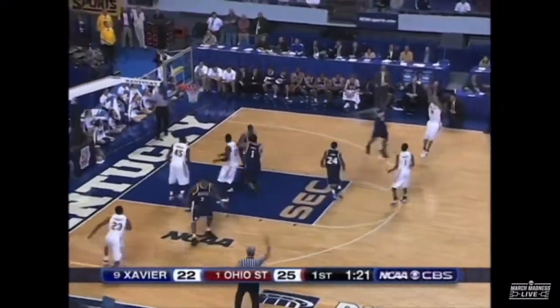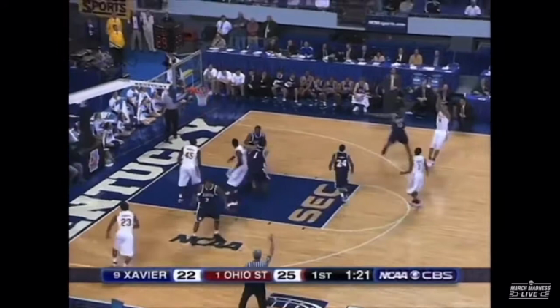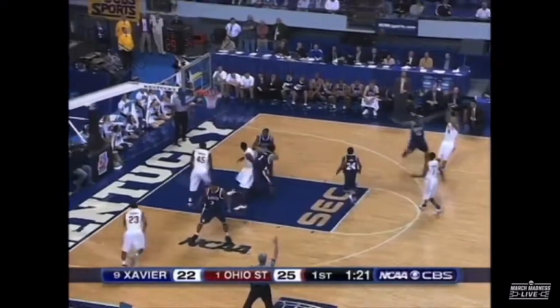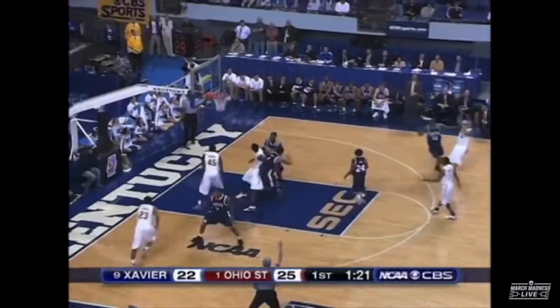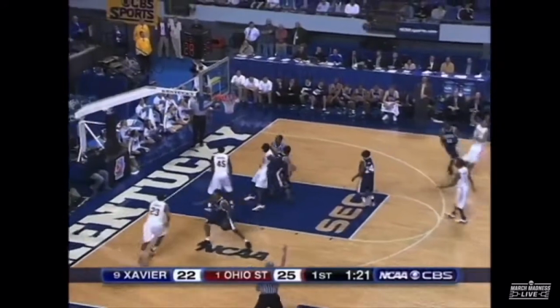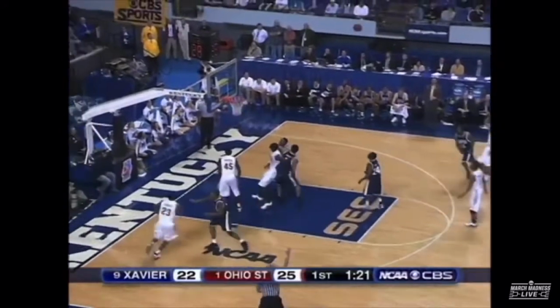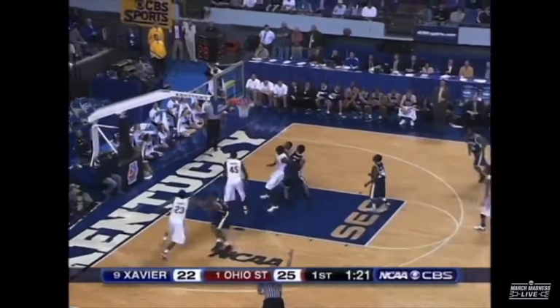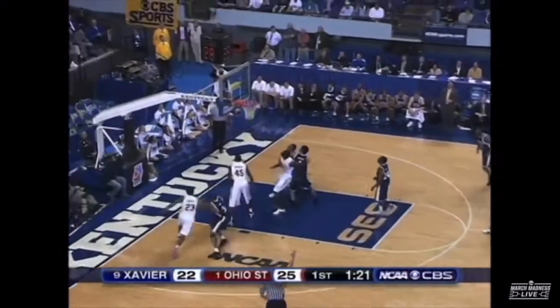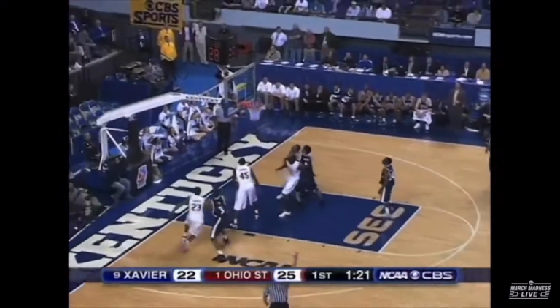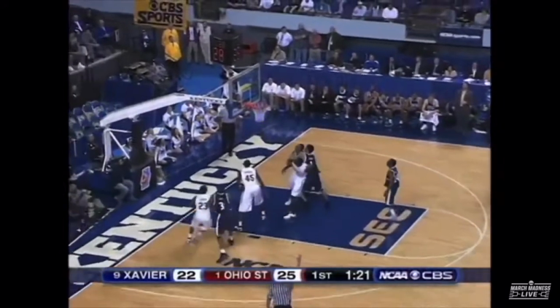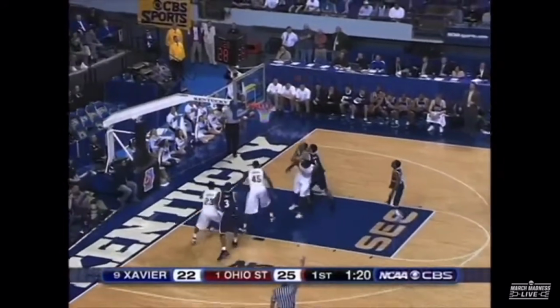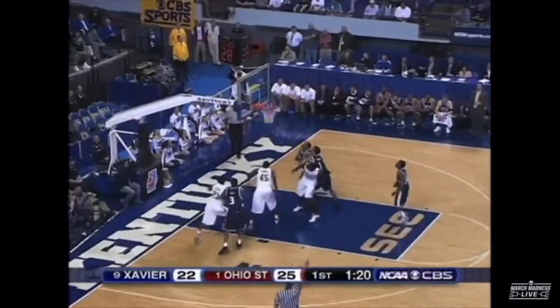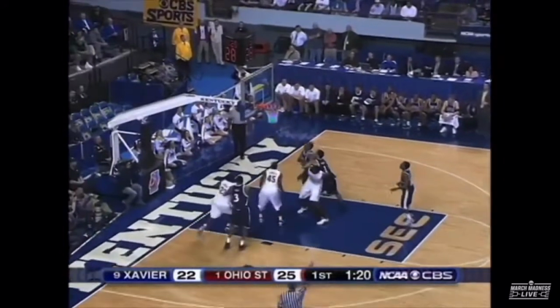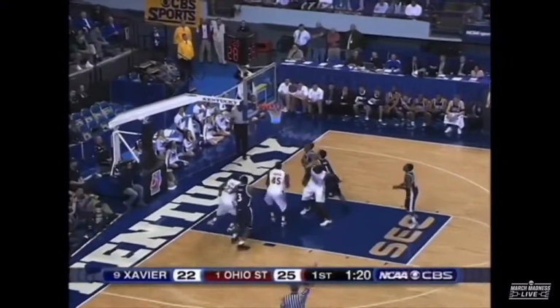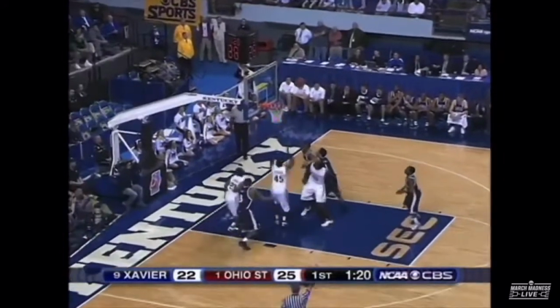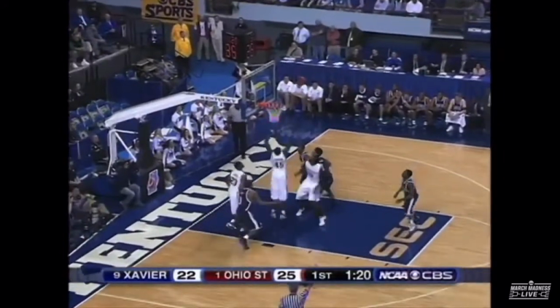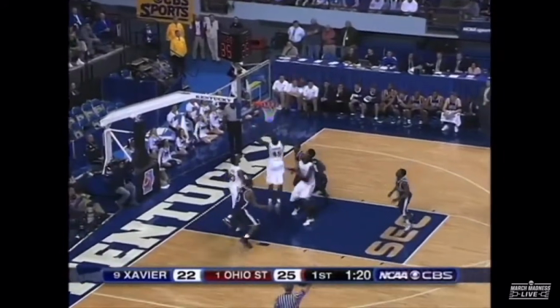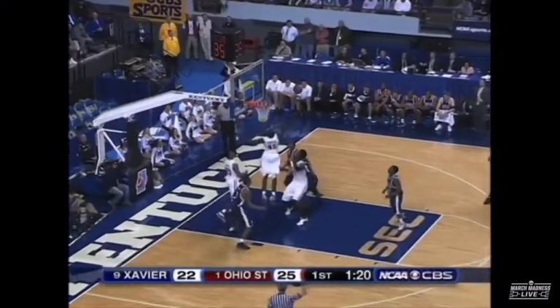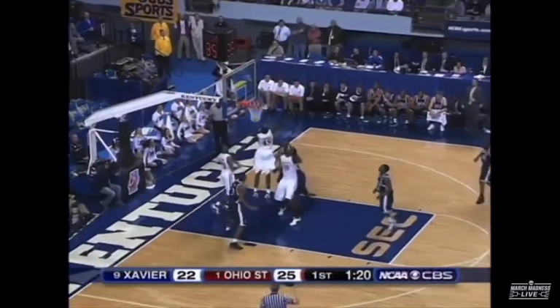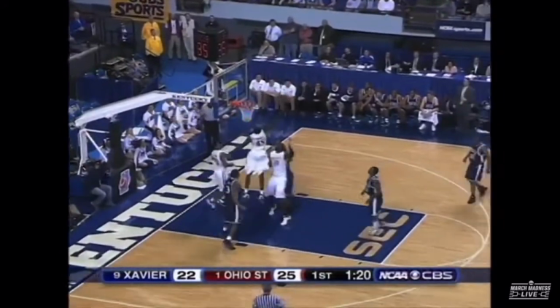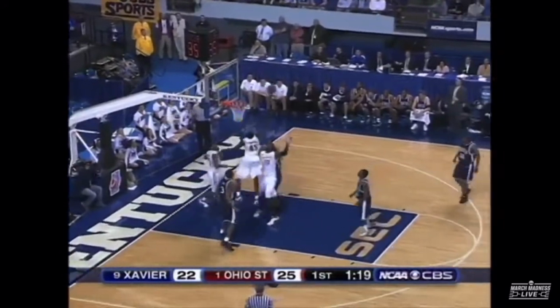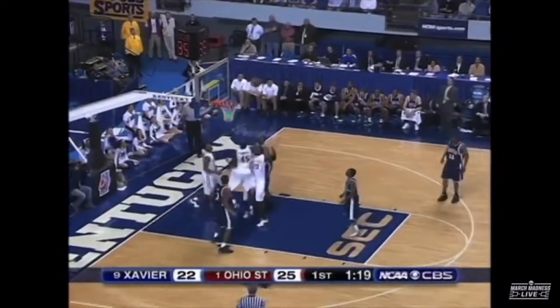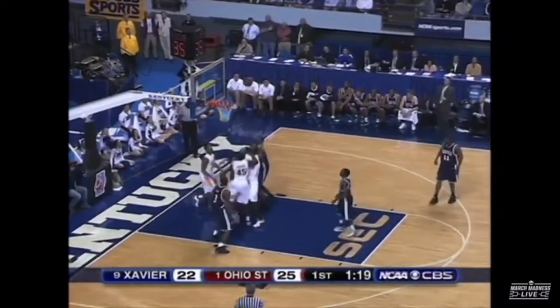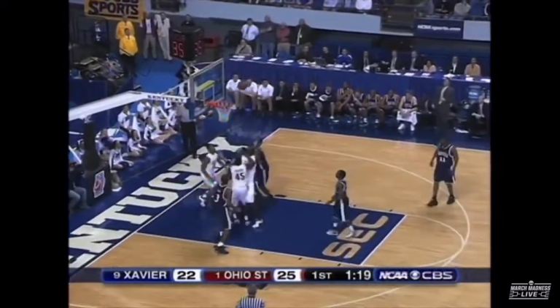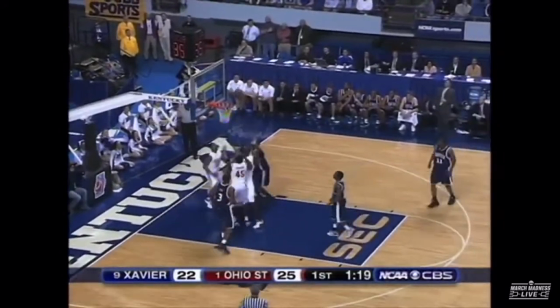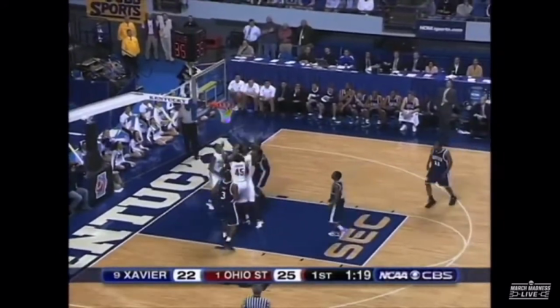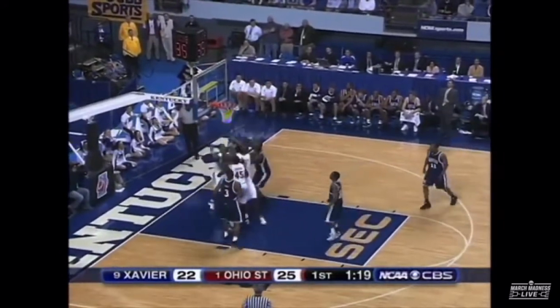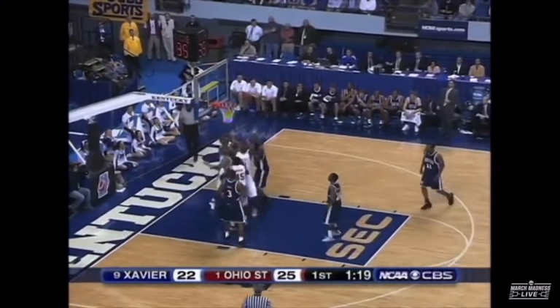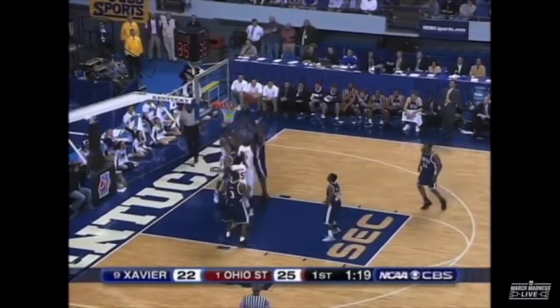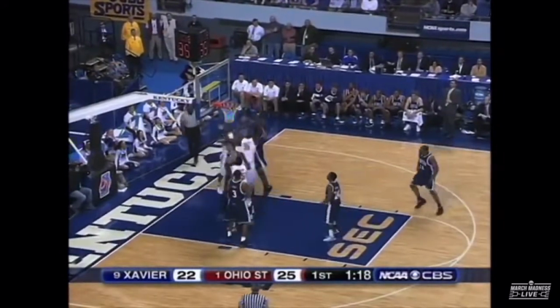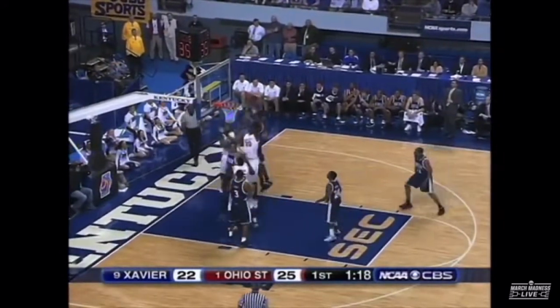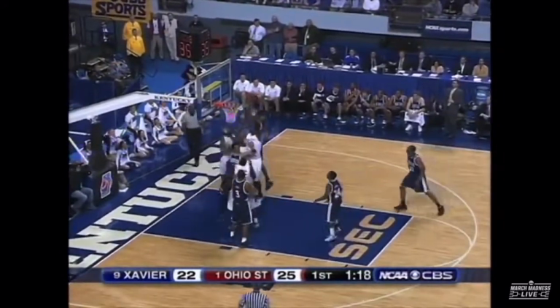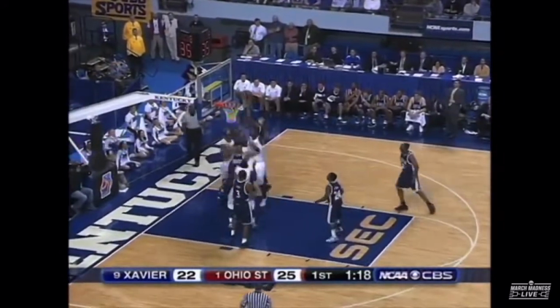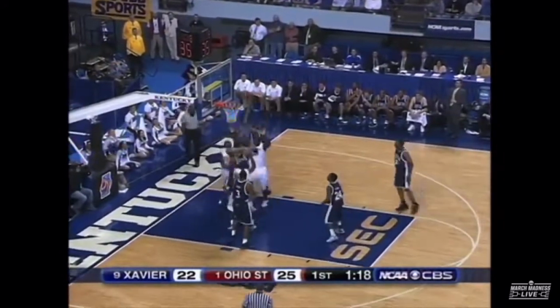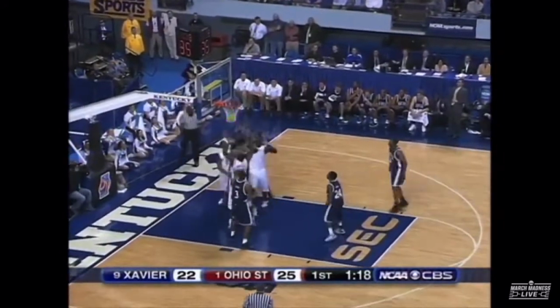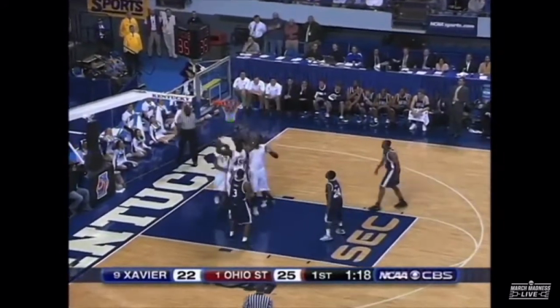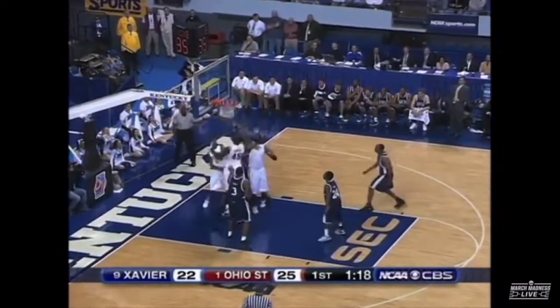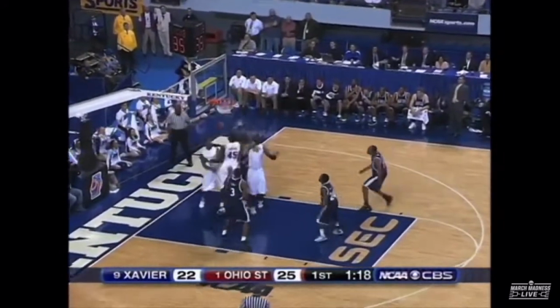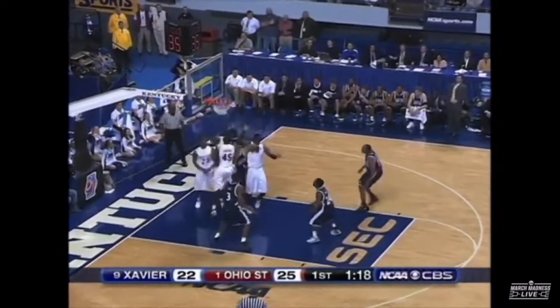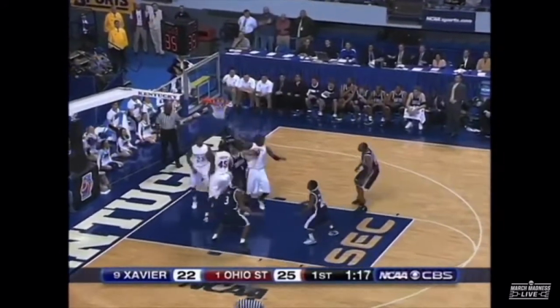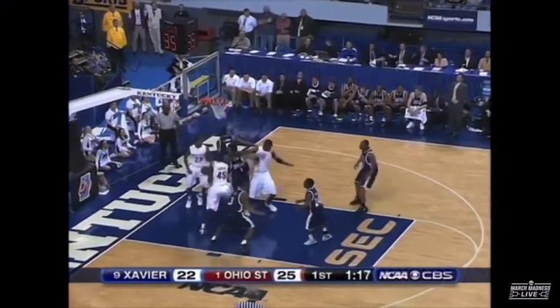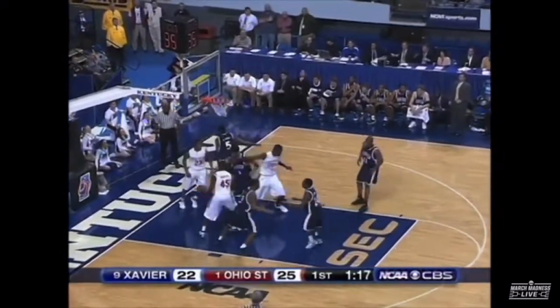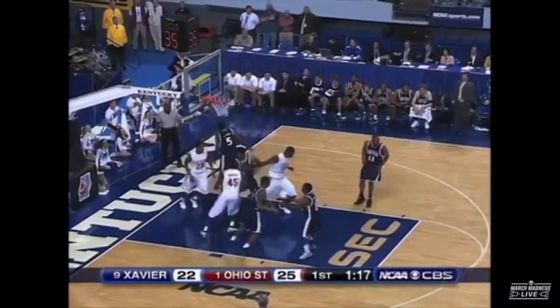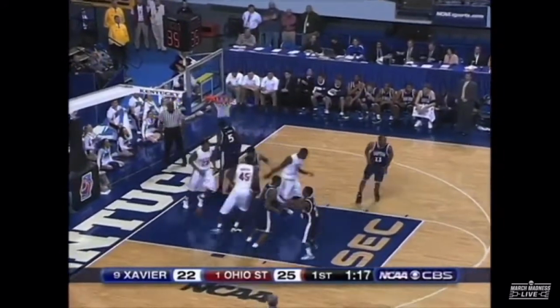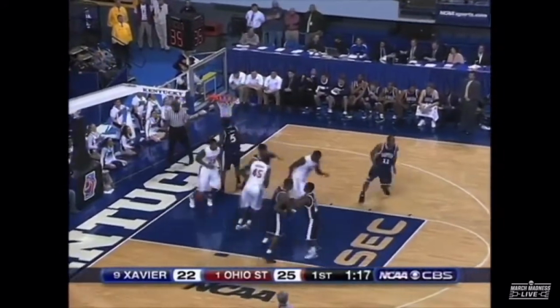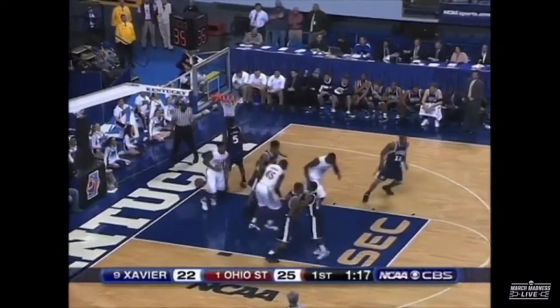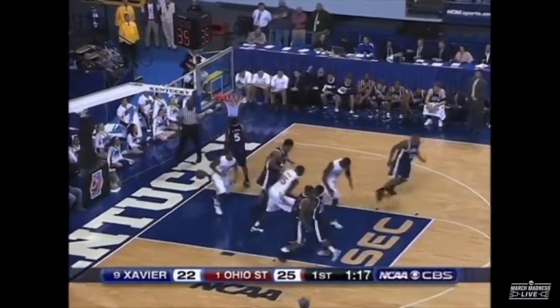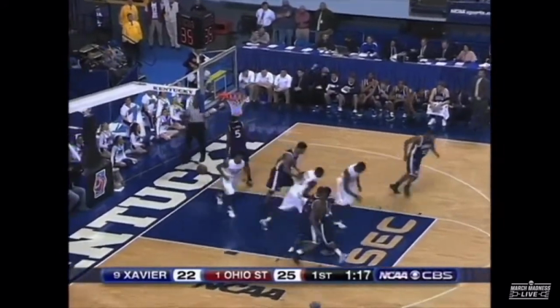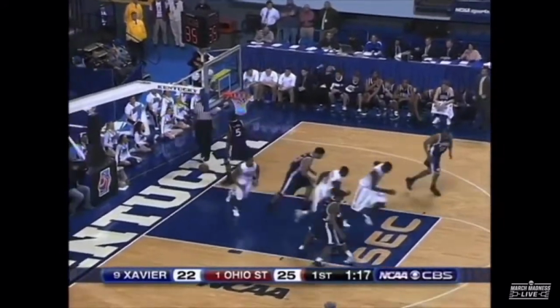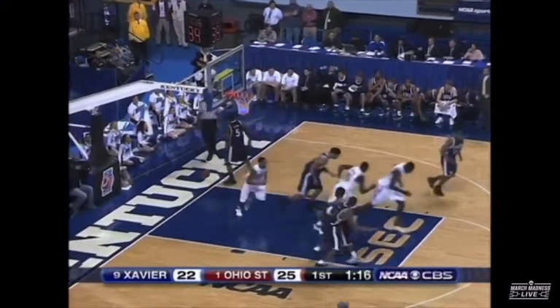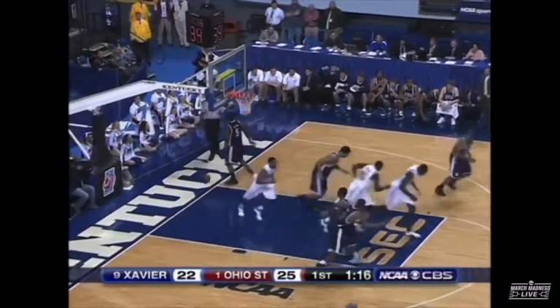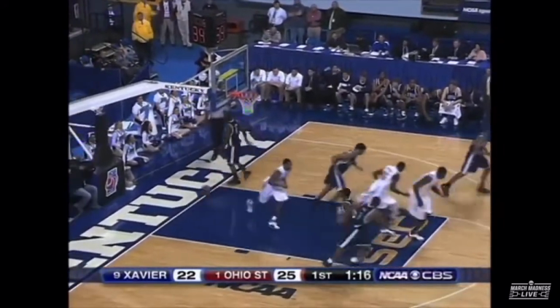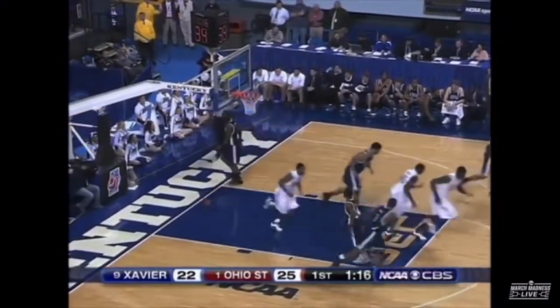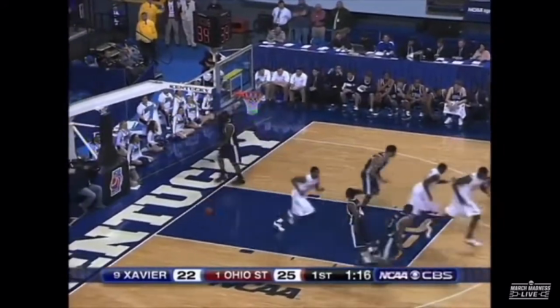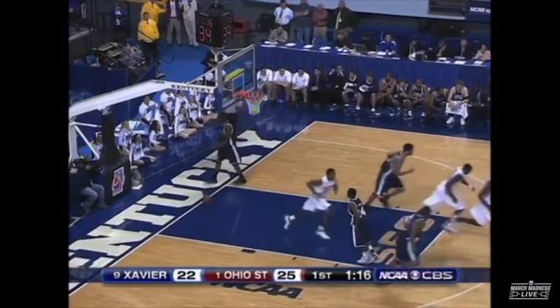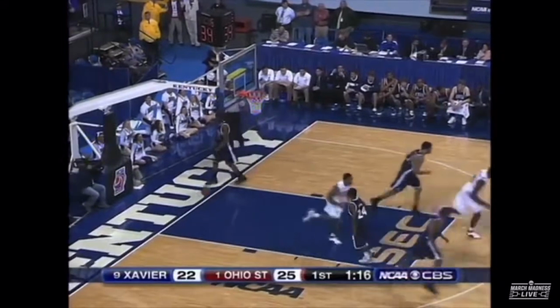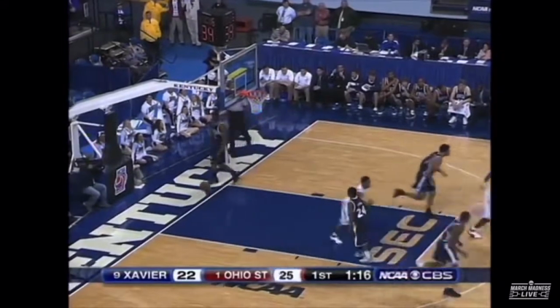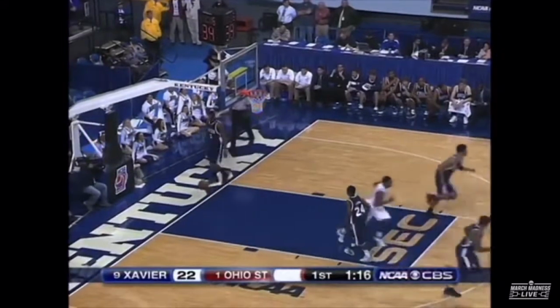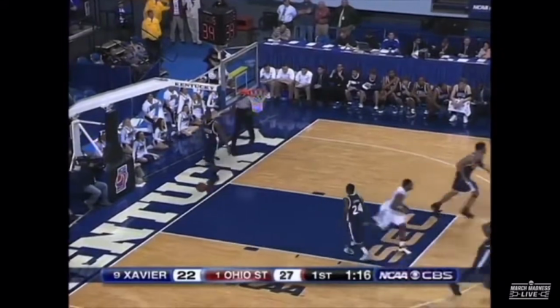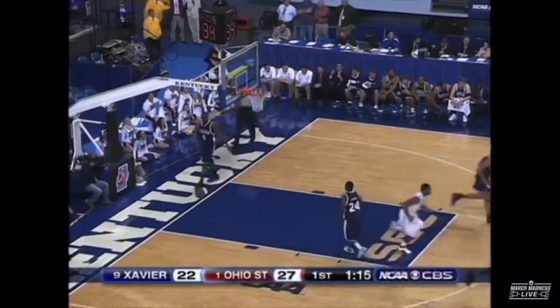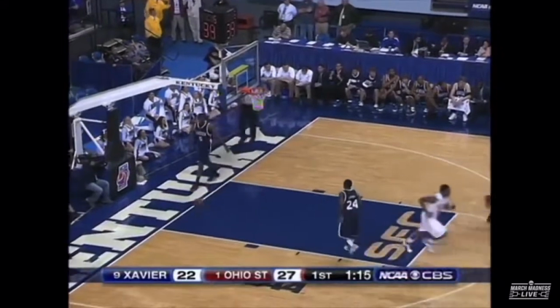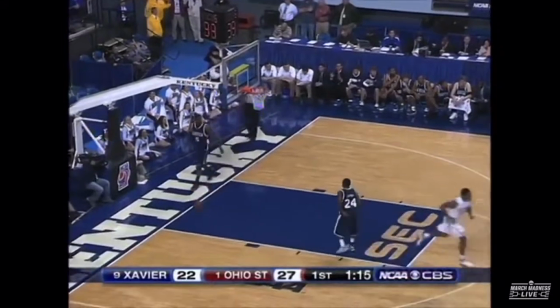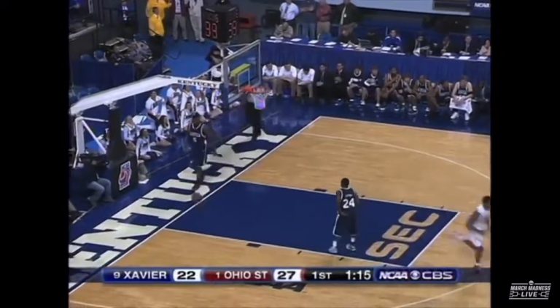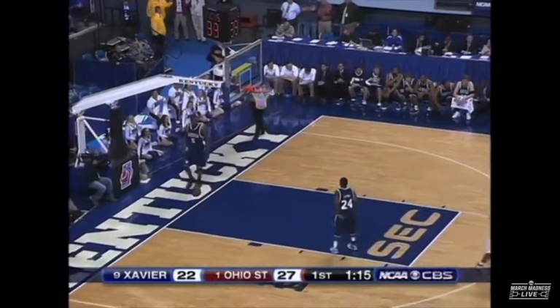Butler from deep — kept alive by Hunter and tapped up and in by Oden.